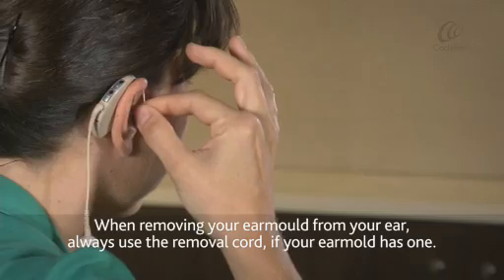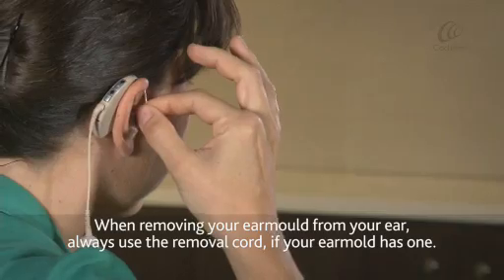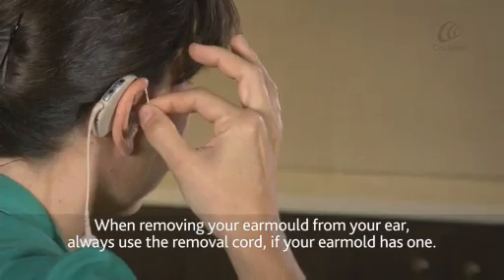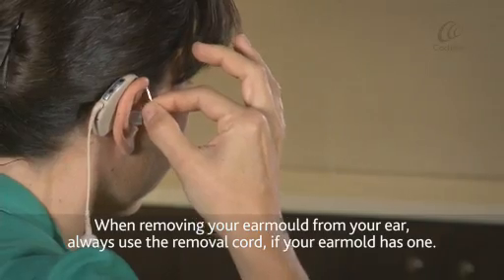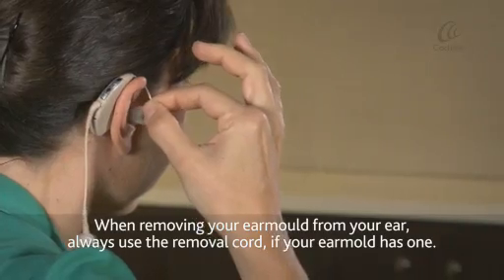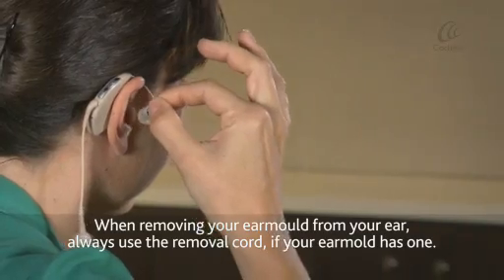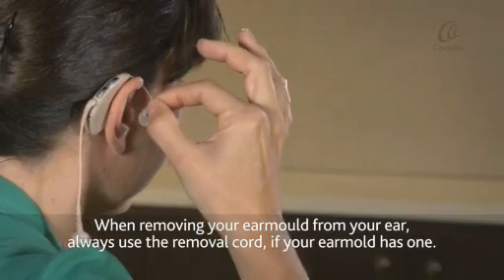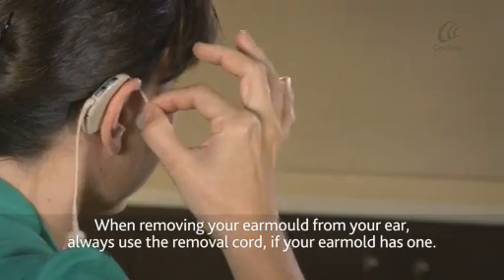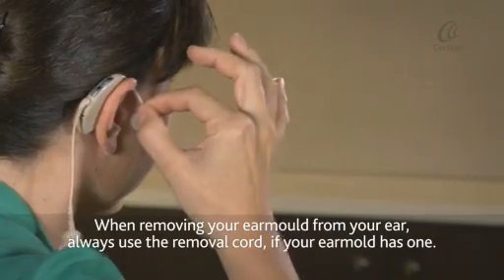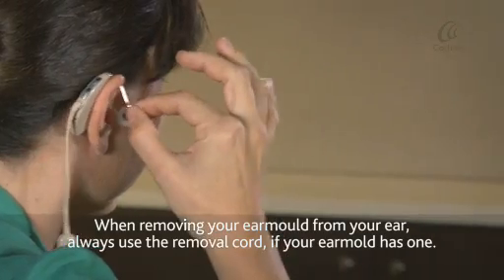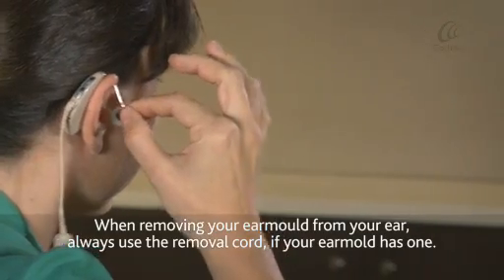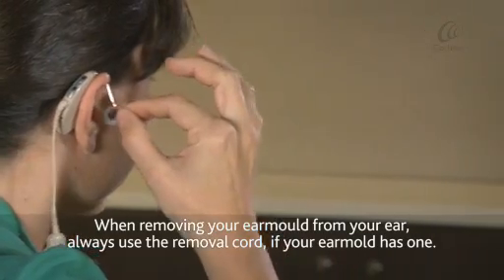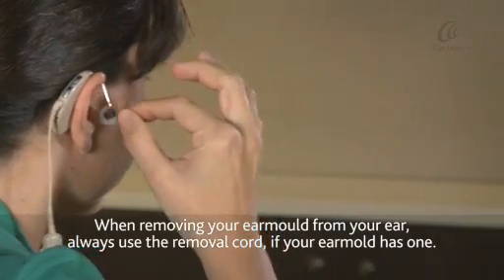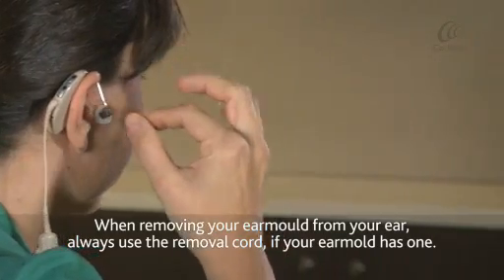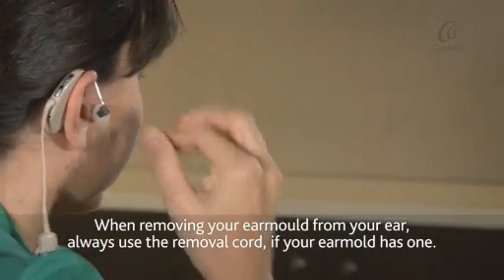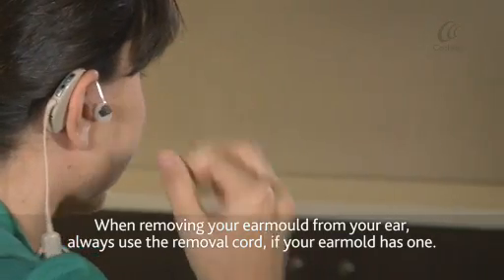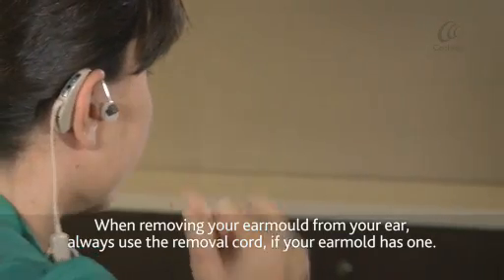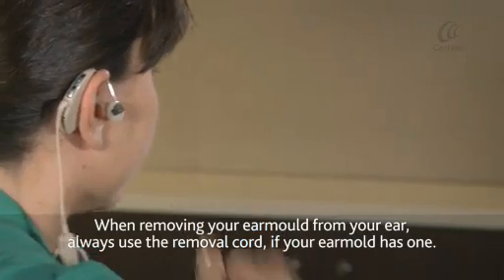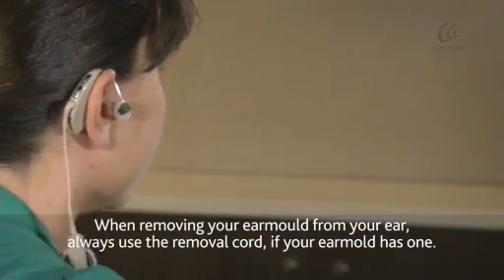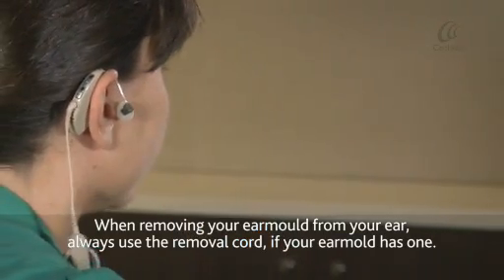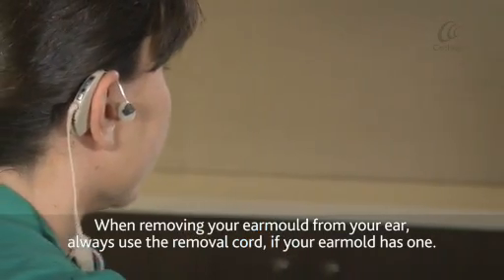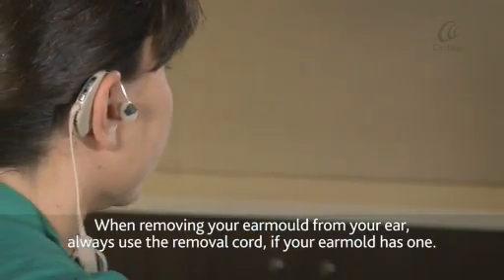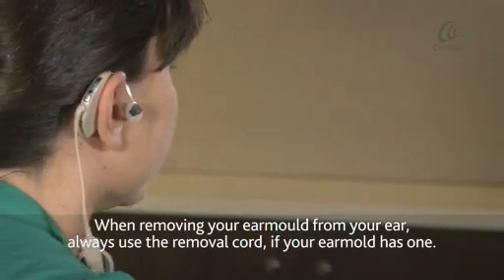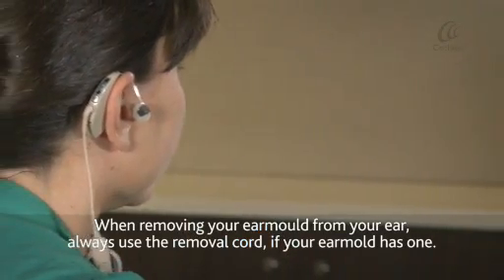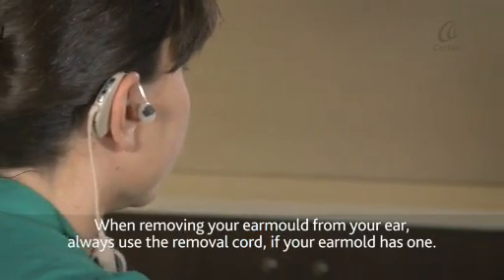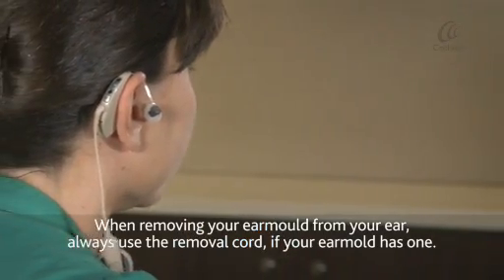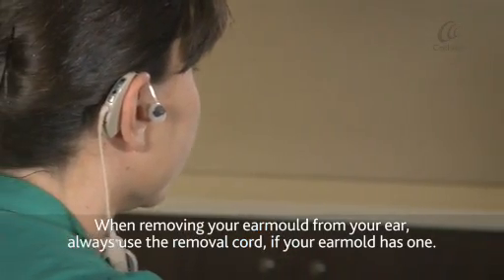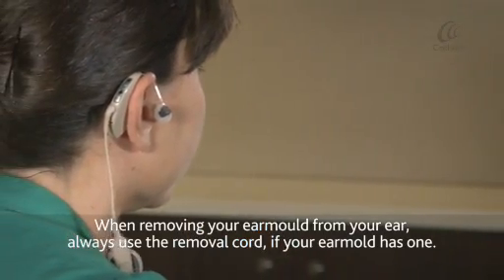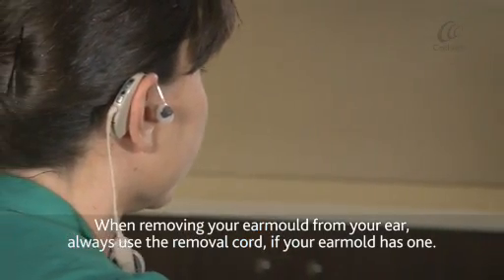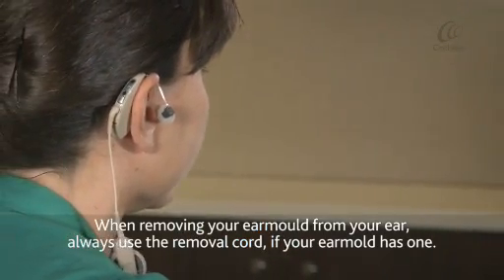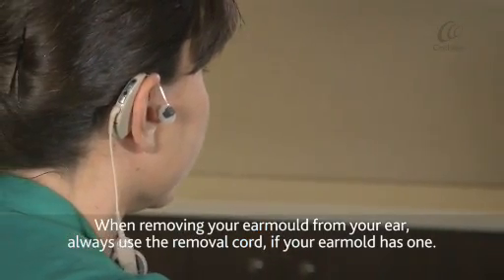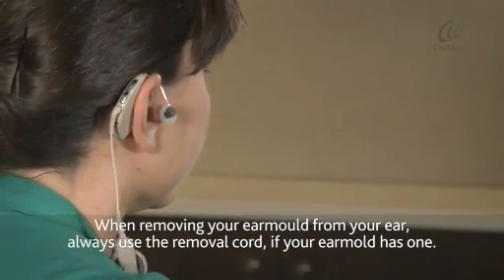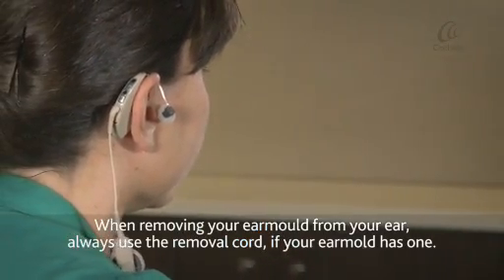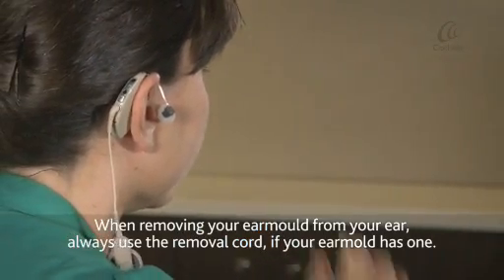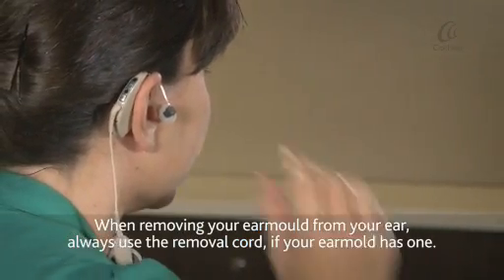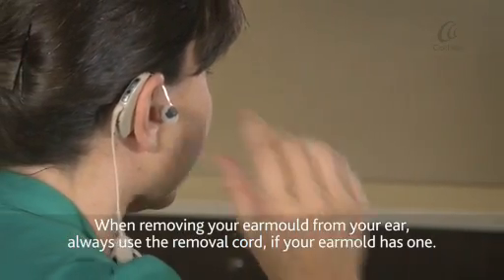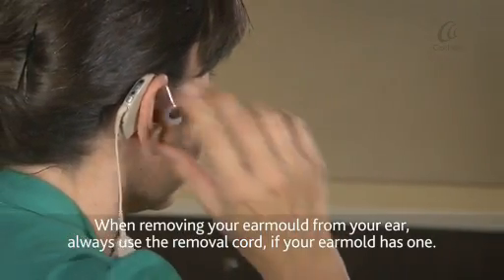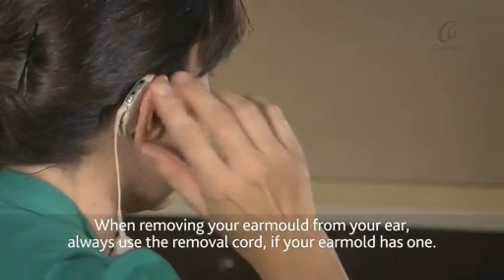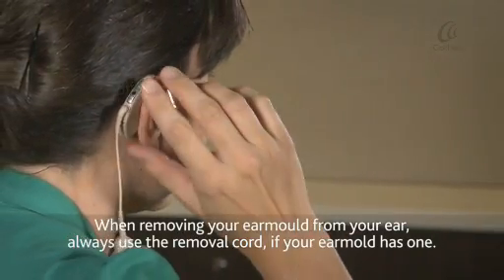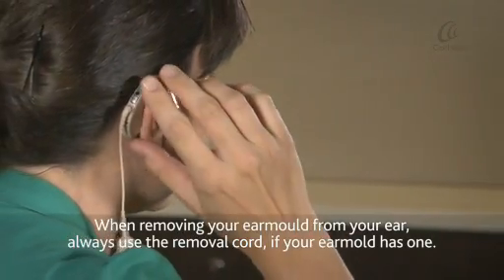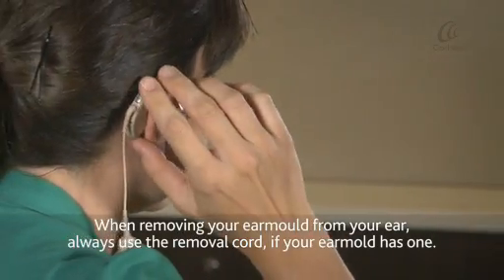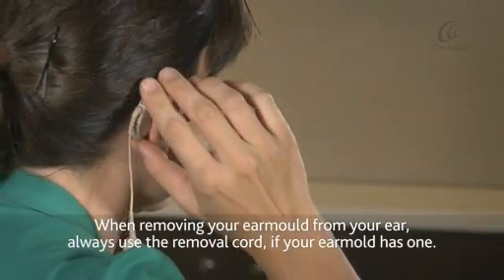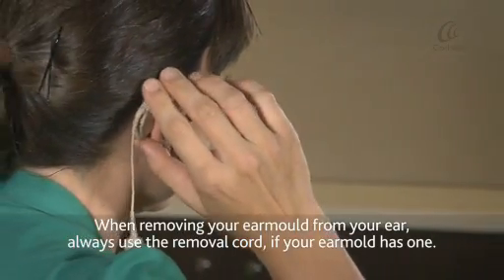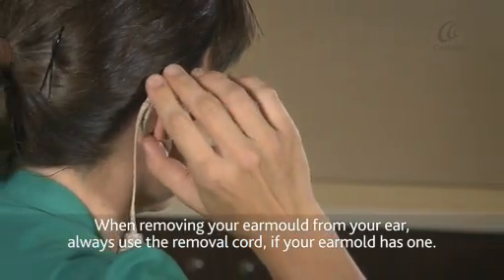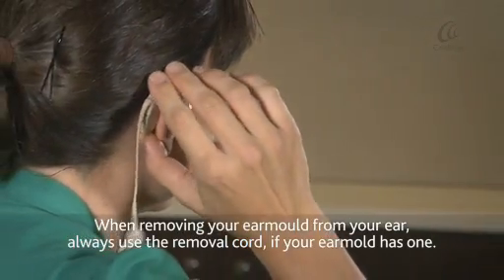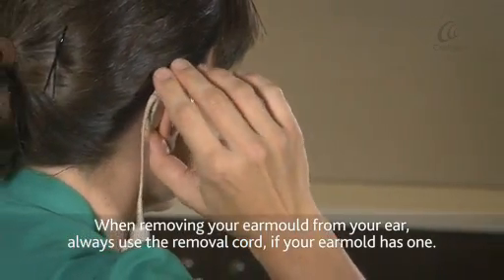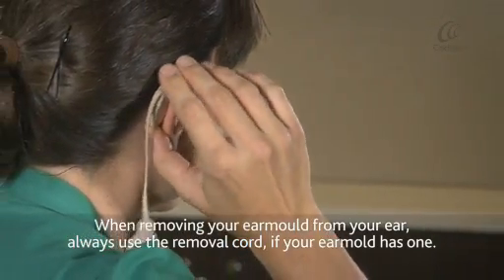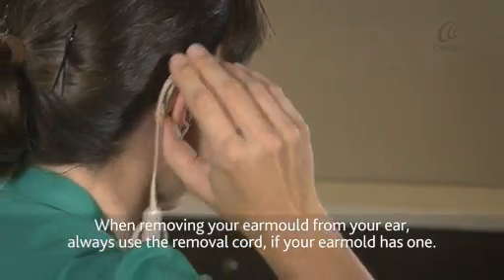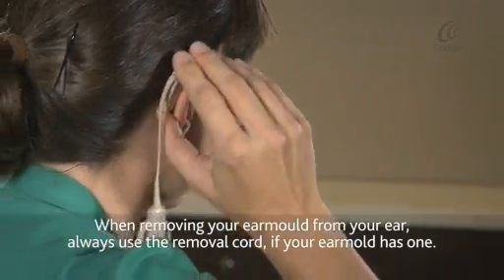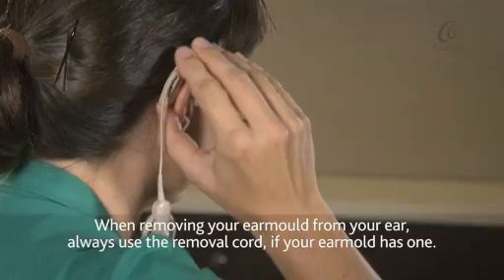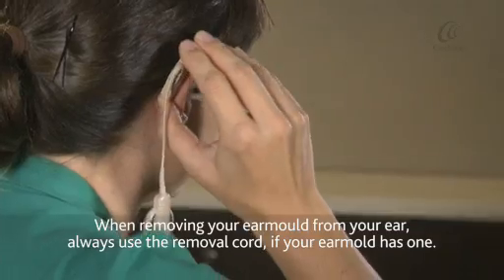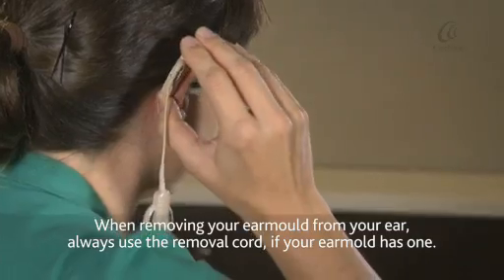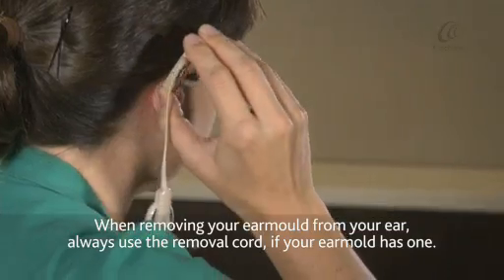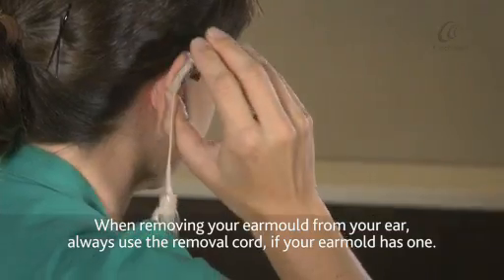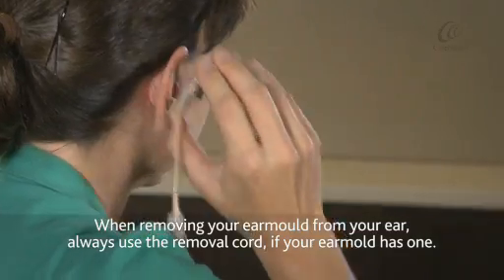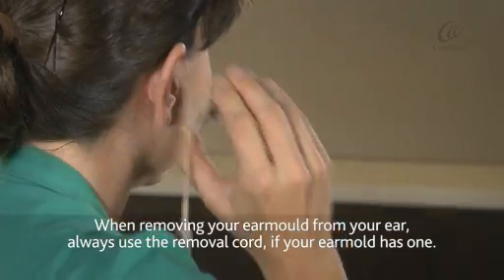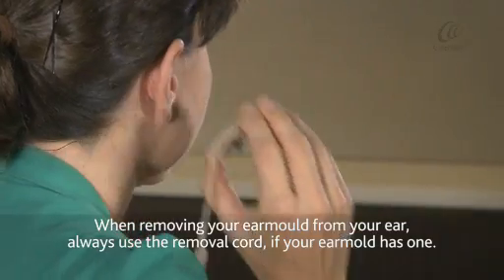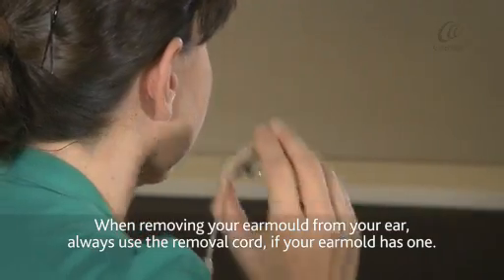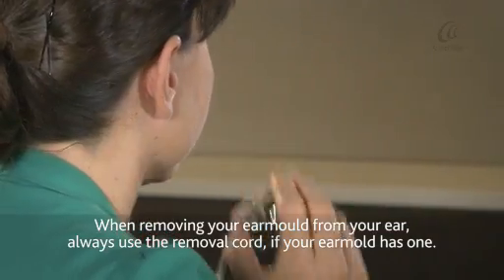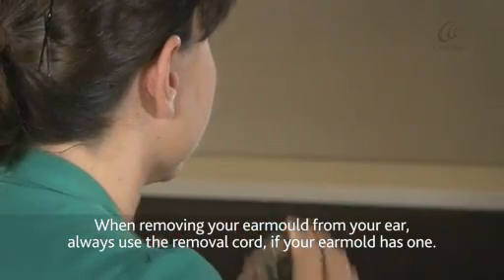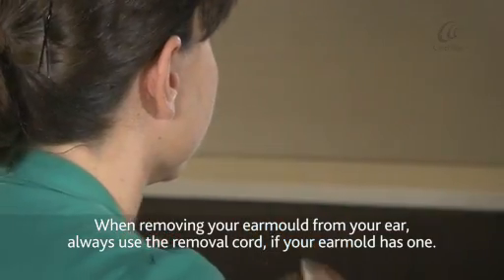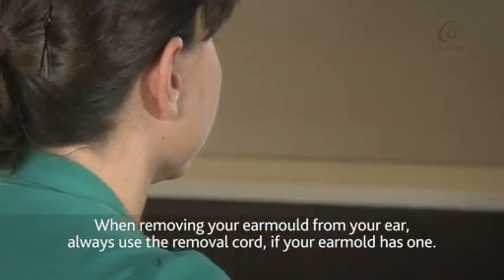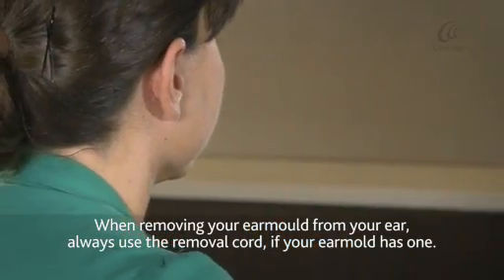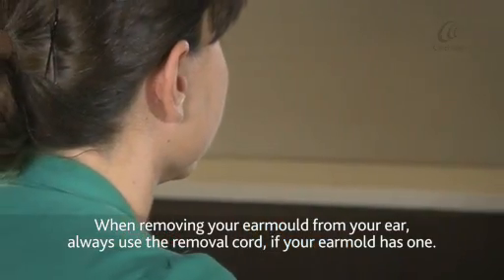When removing your ear mould from your ear, always use the removal cord if your ear mould has one.